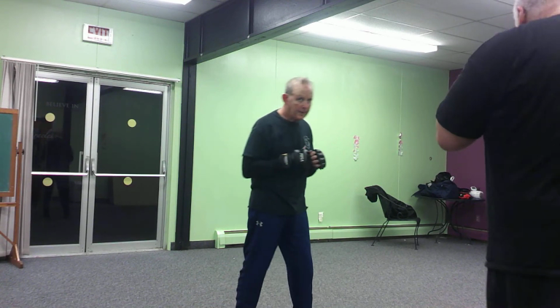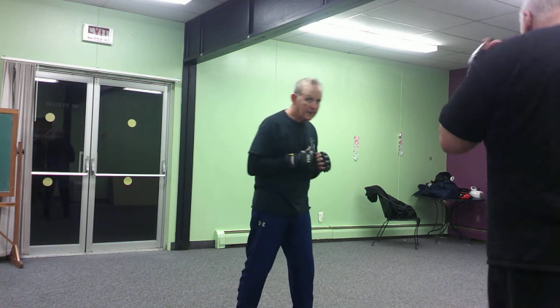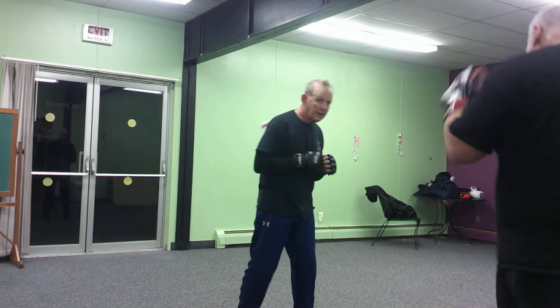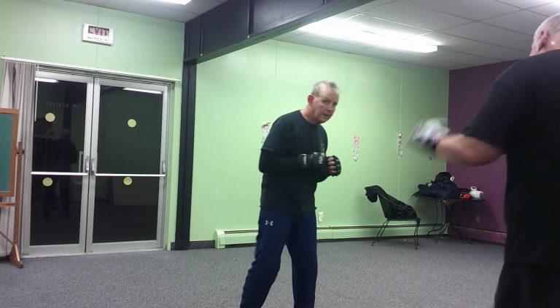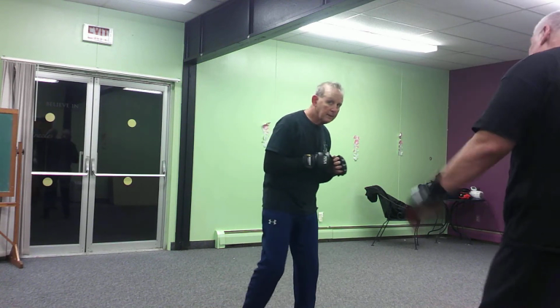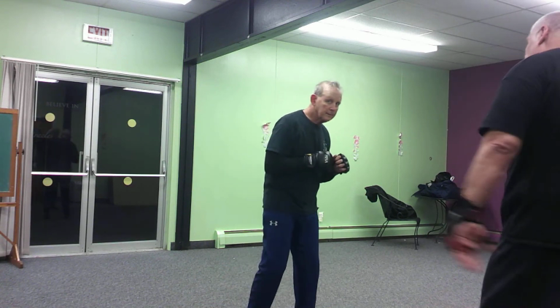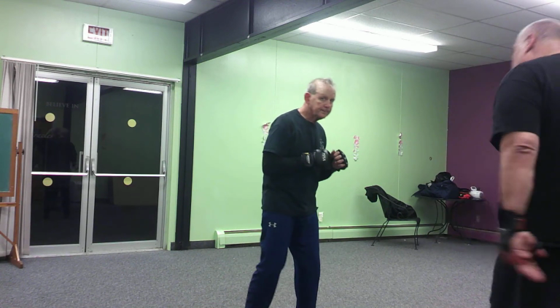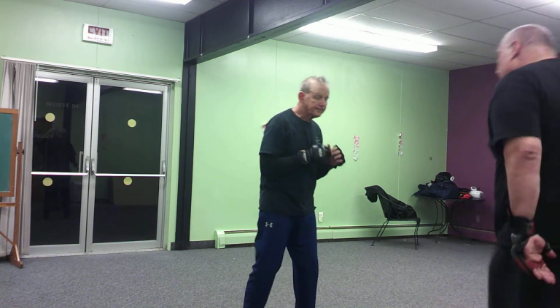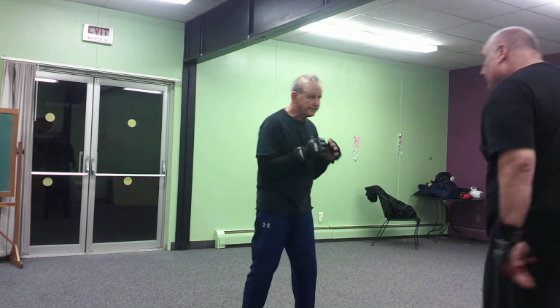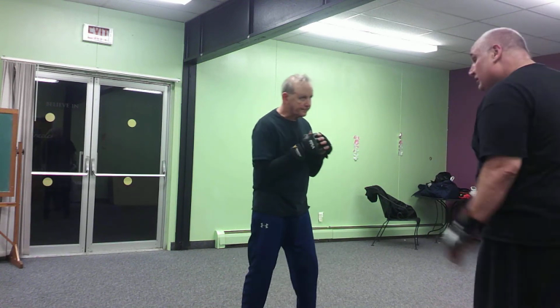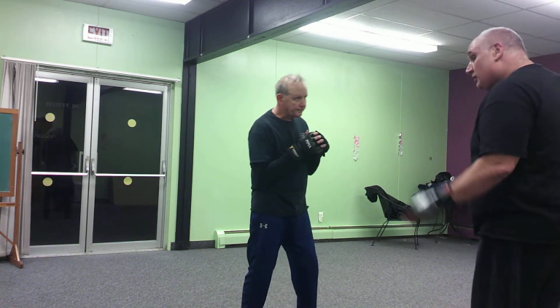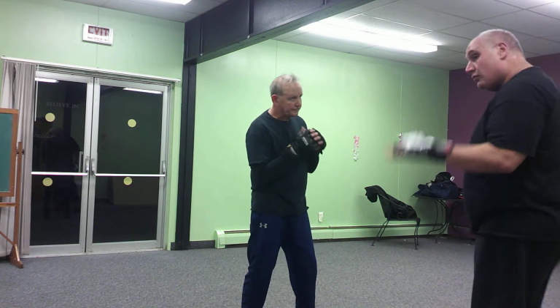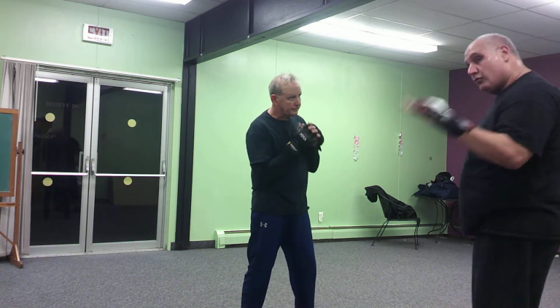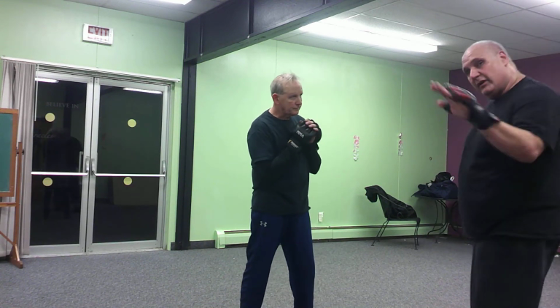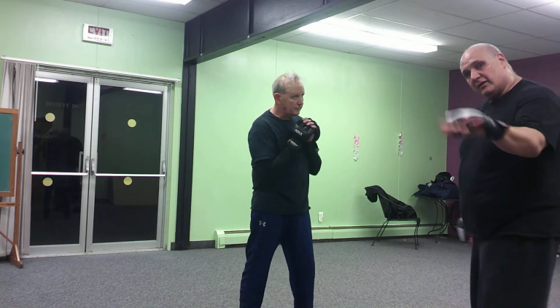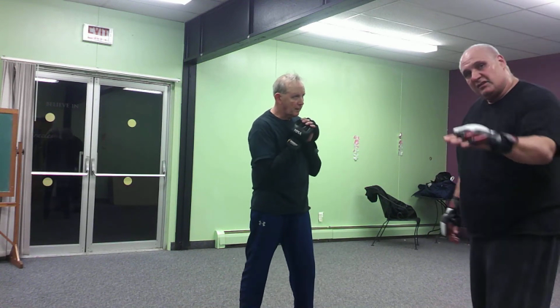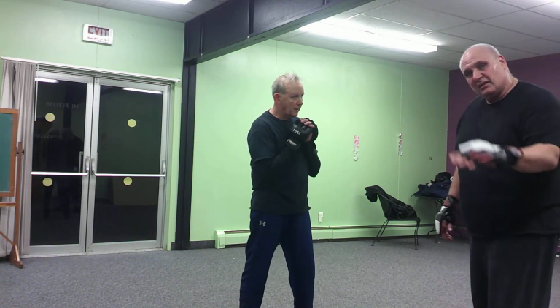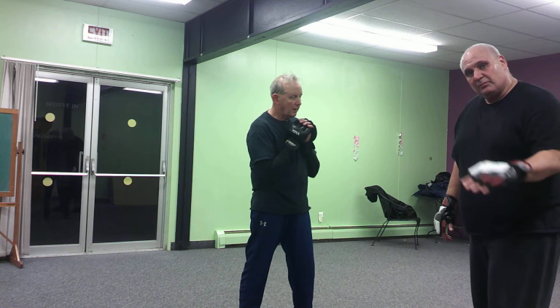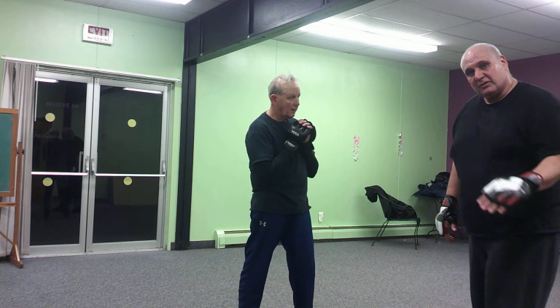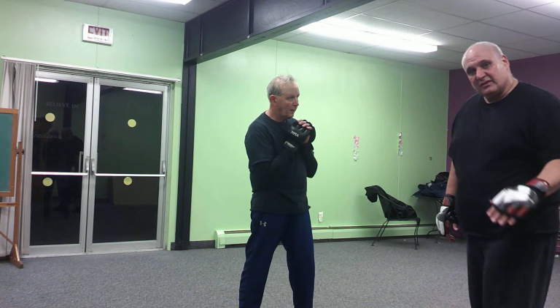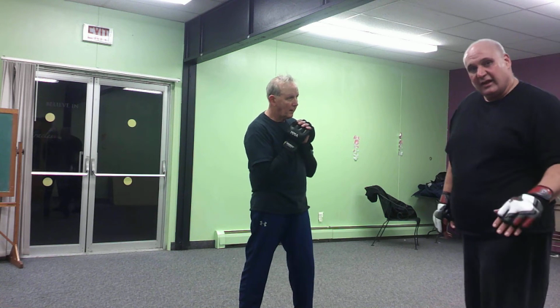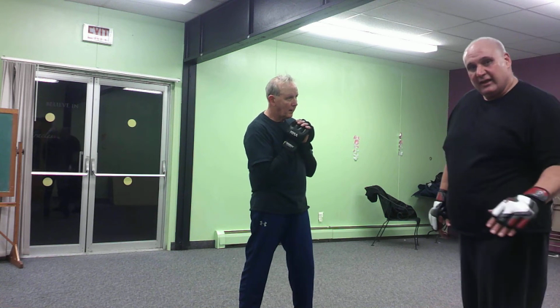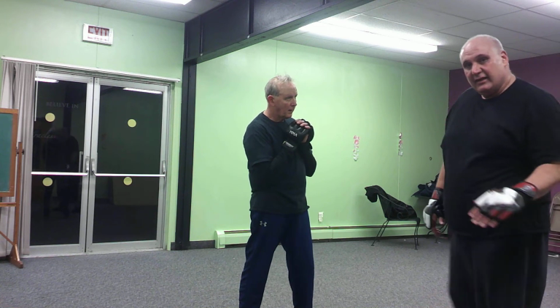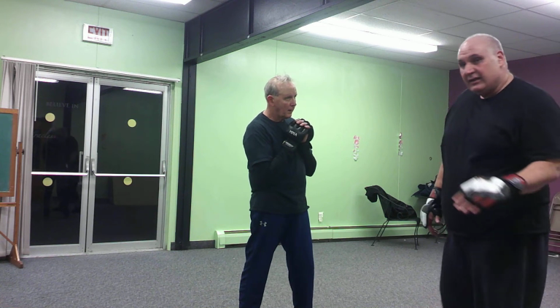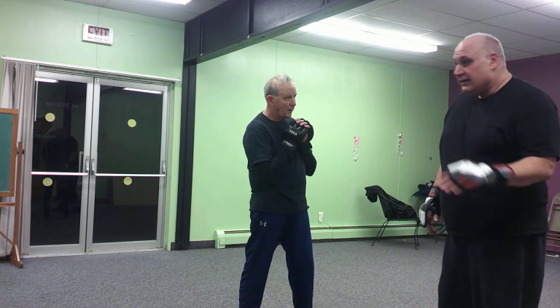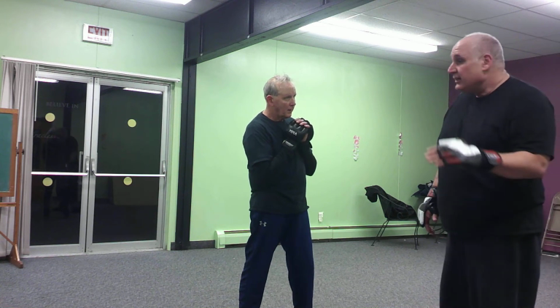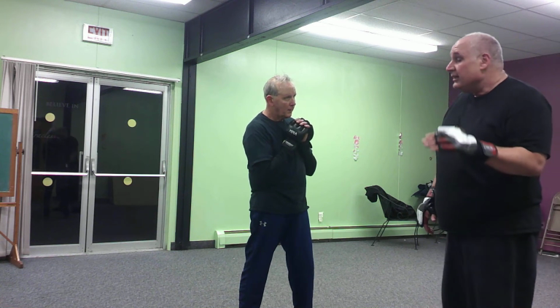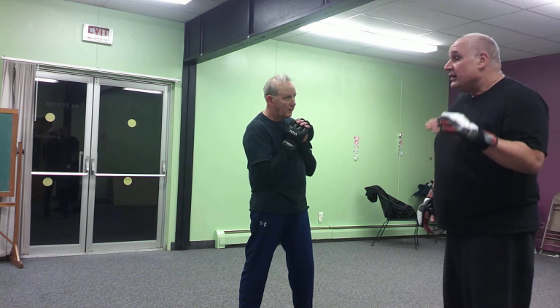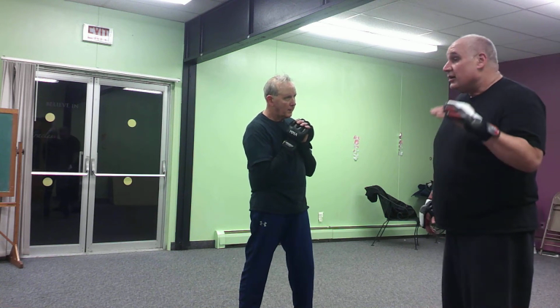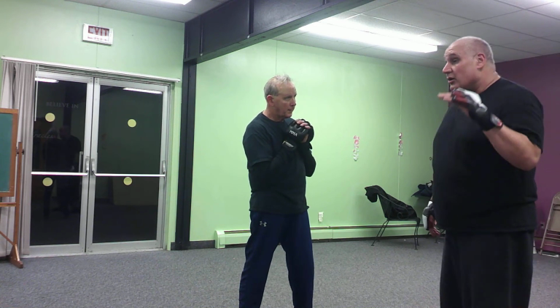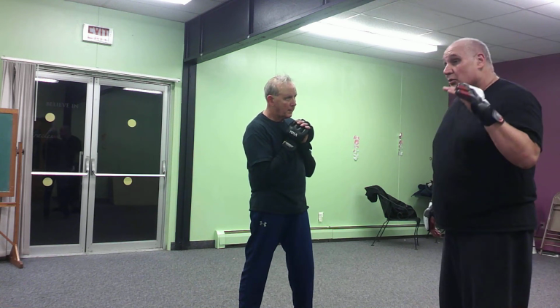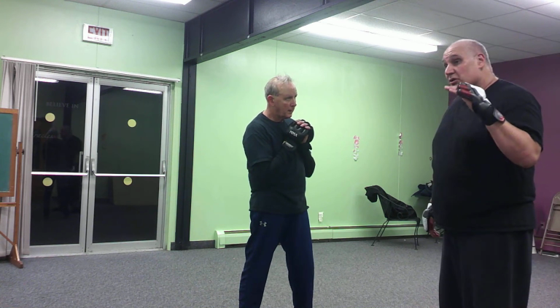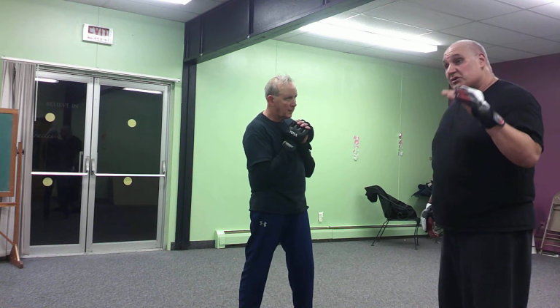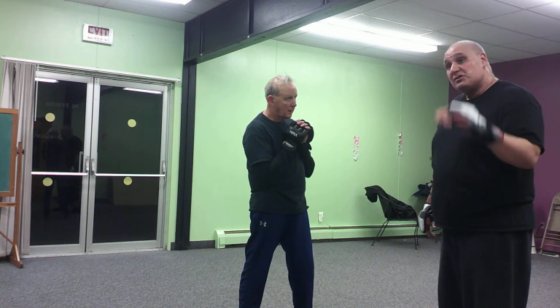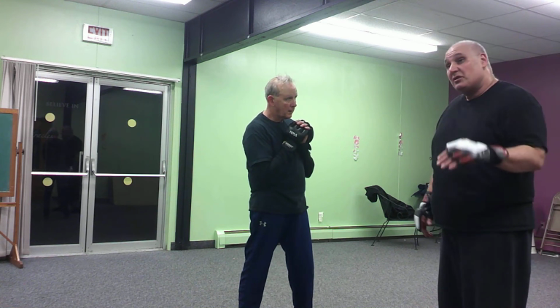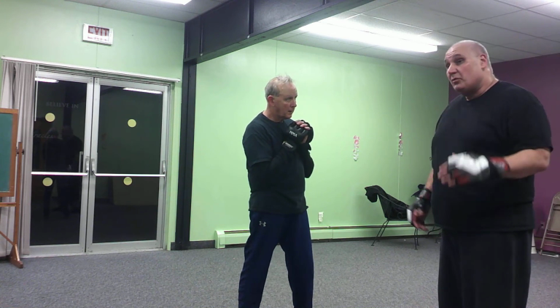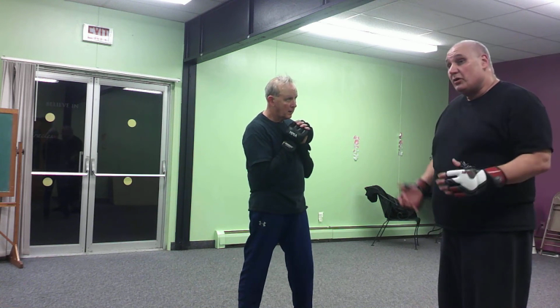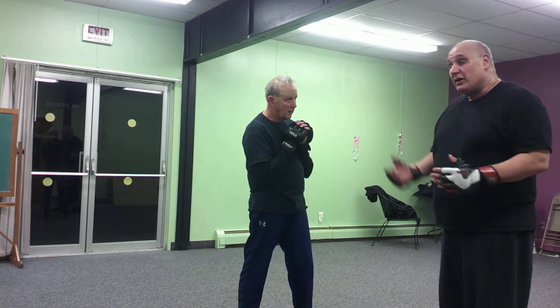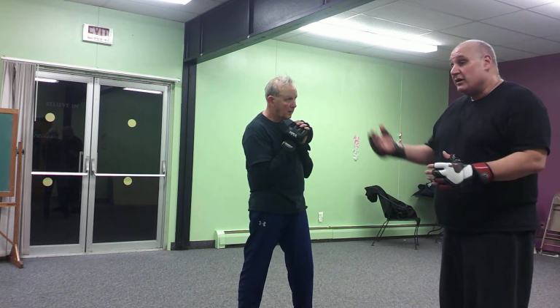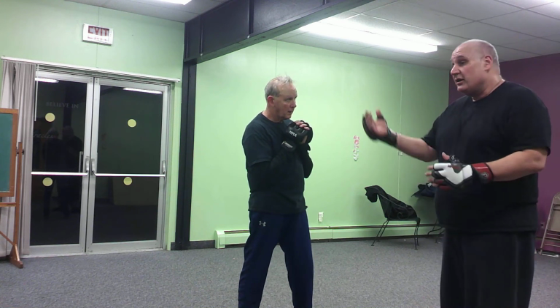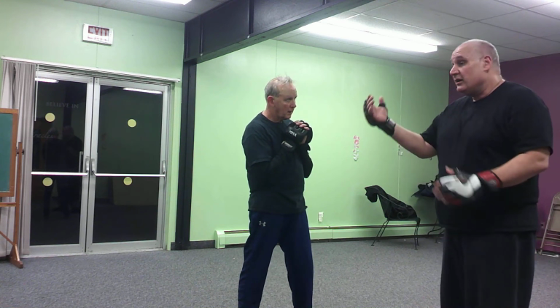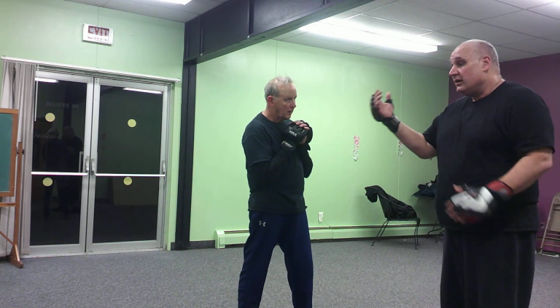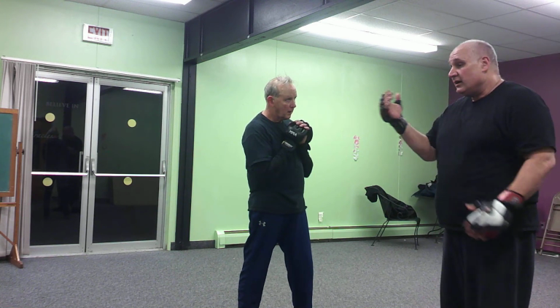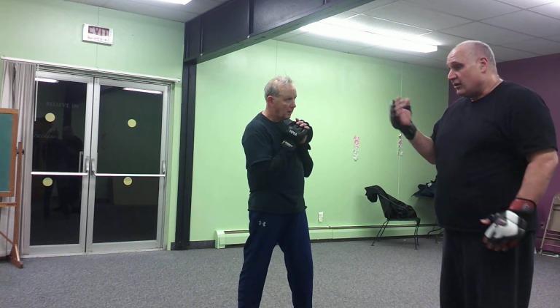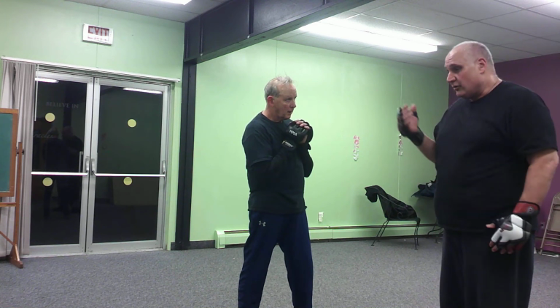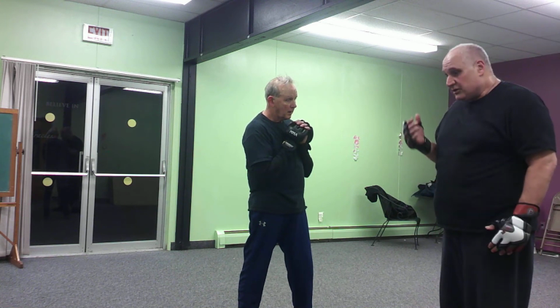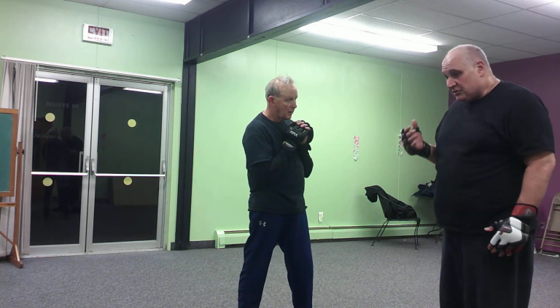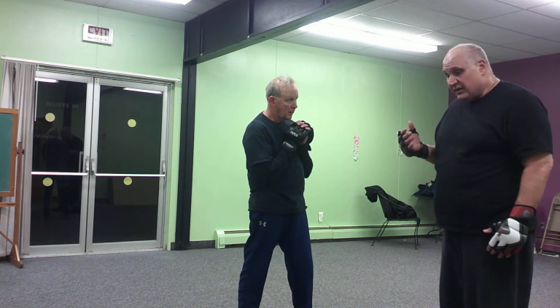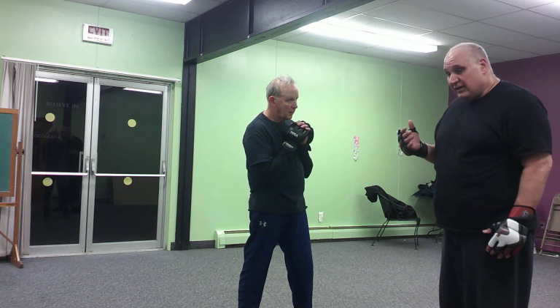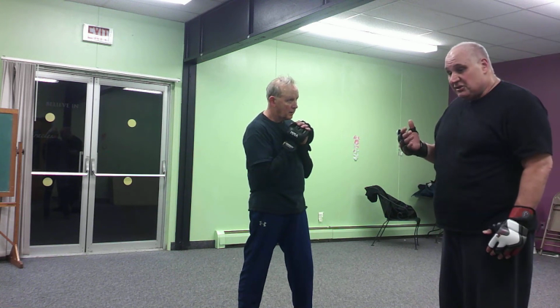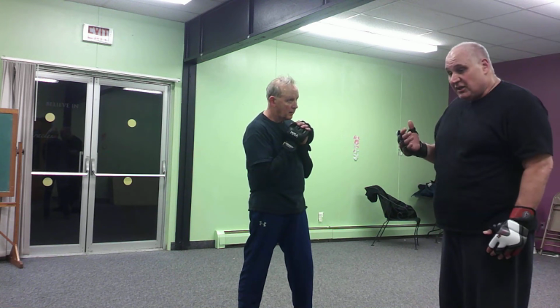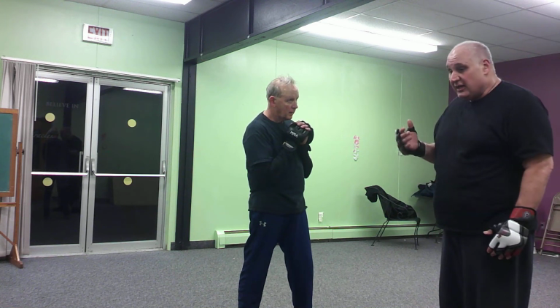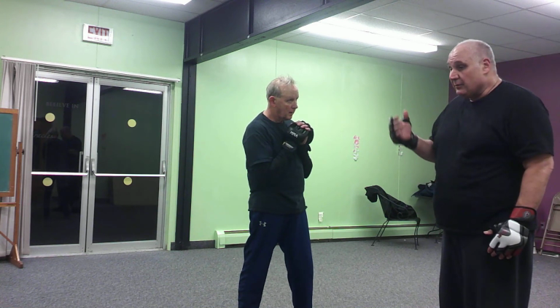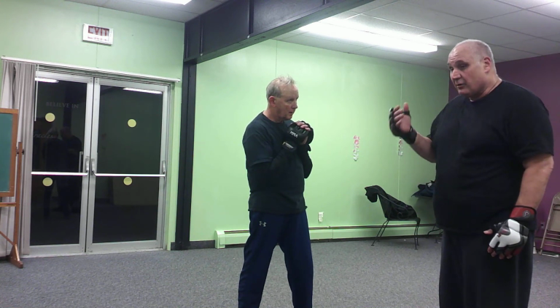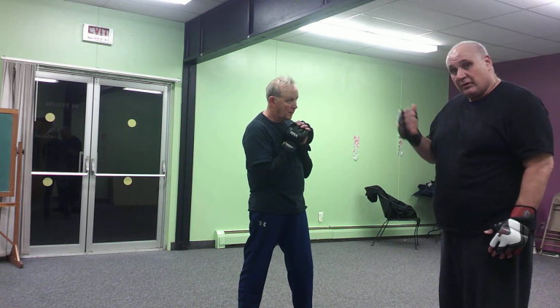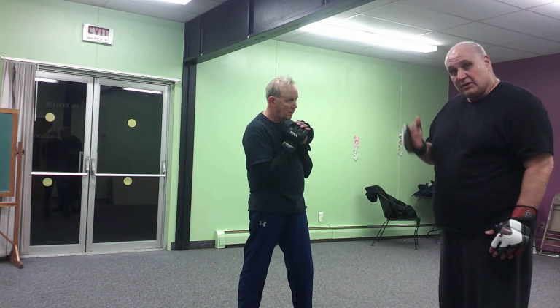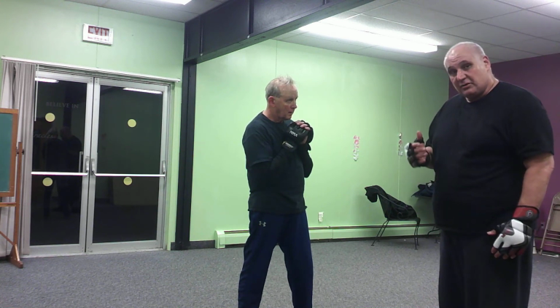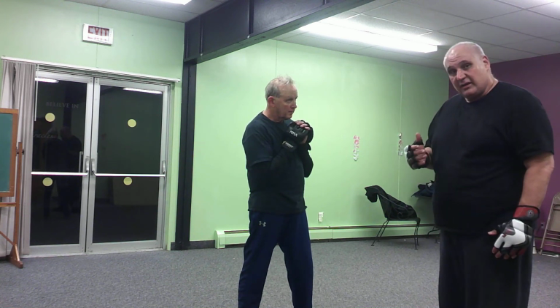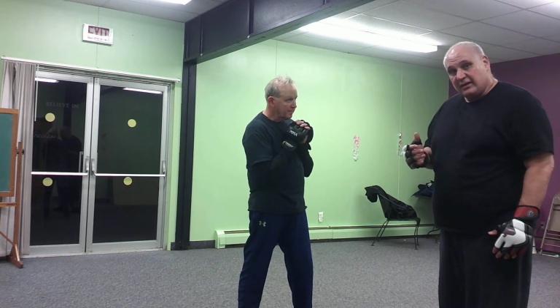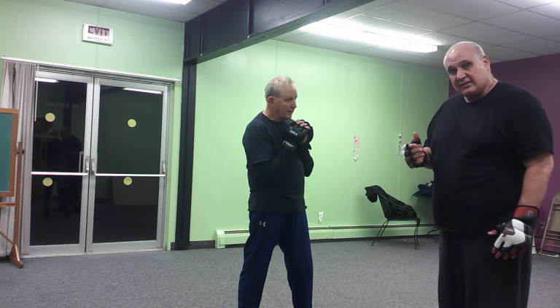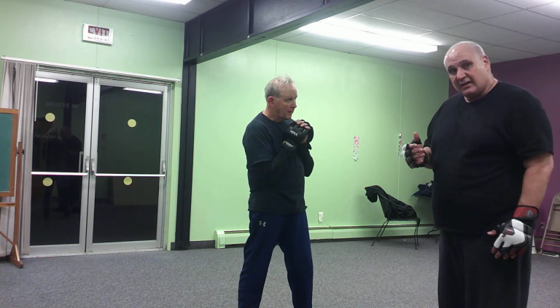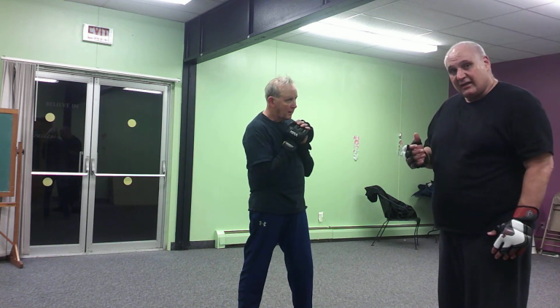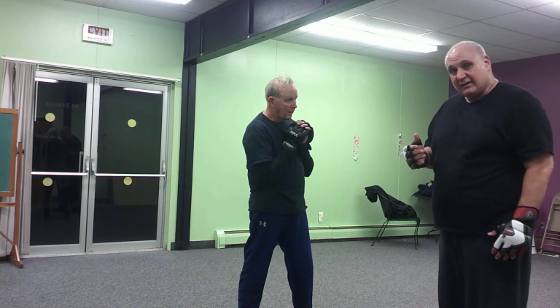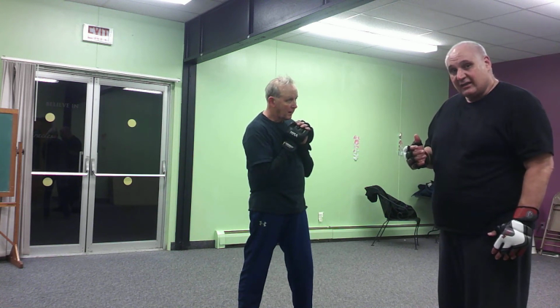Here's what we're going to do — real simple today. We're just going to work a retreating jab or a retreating side kick.